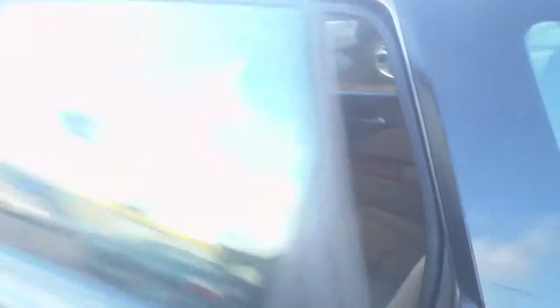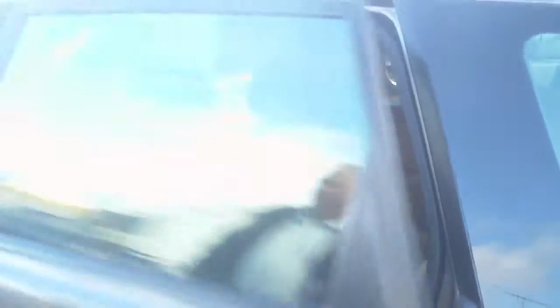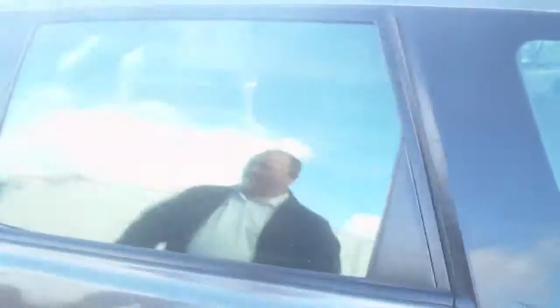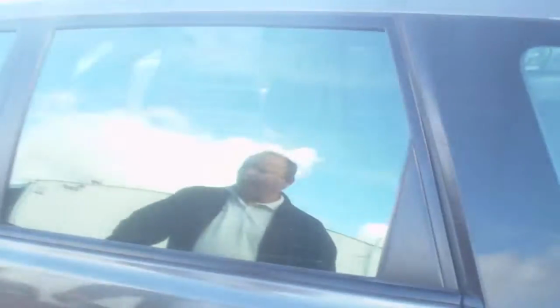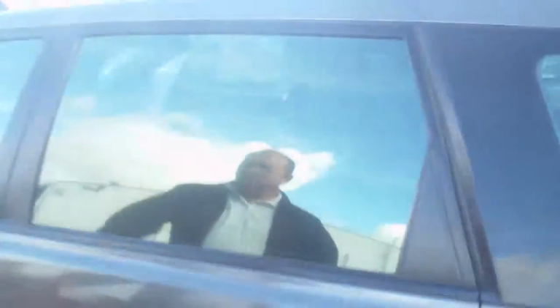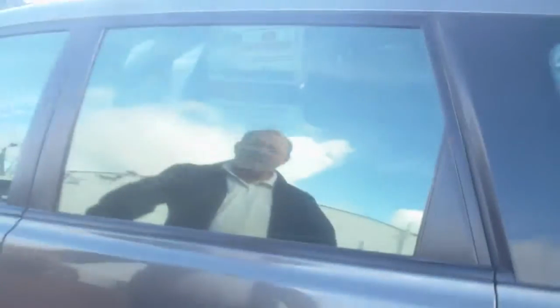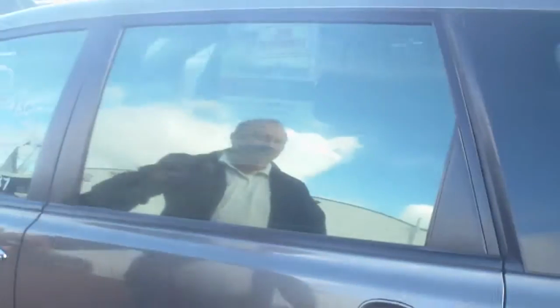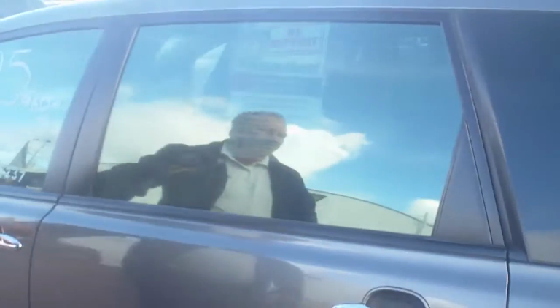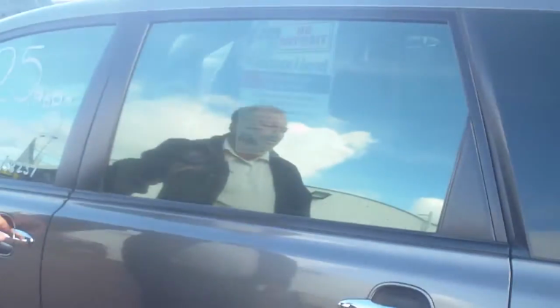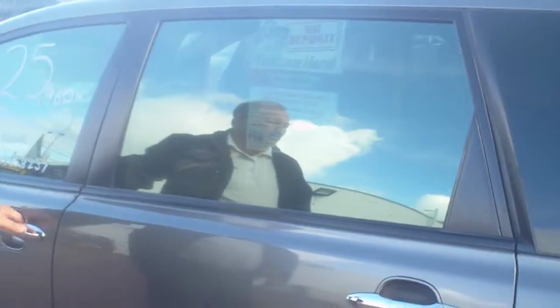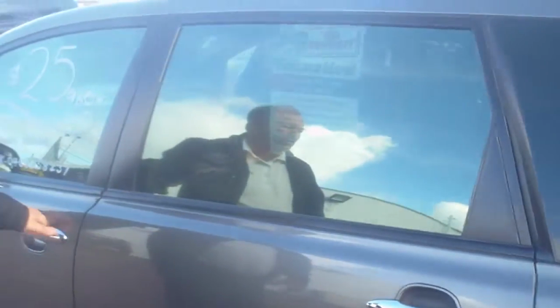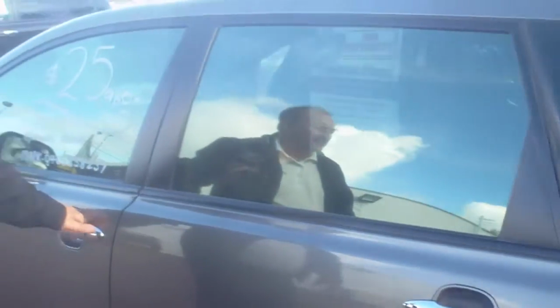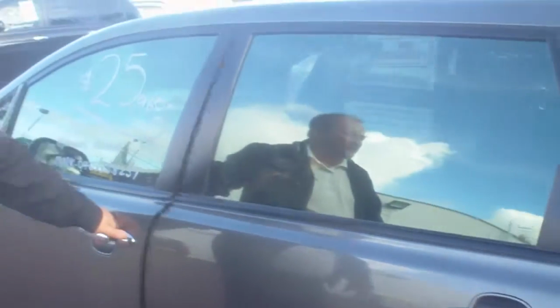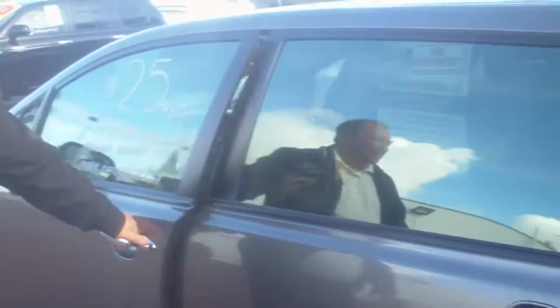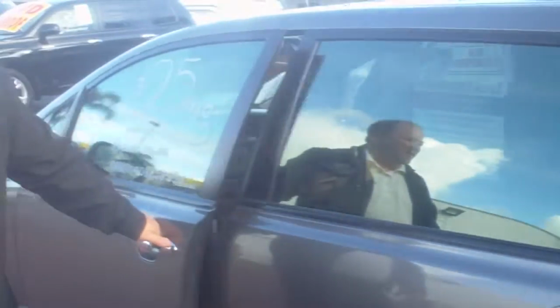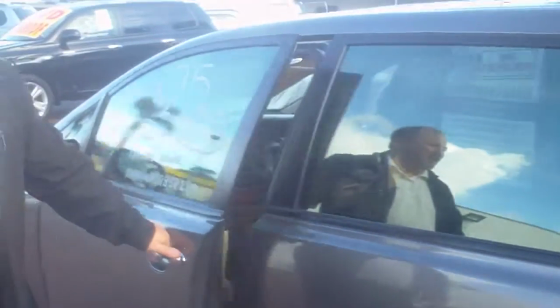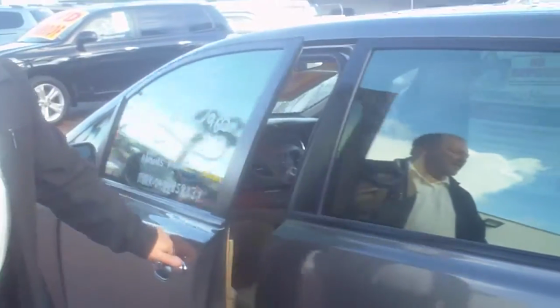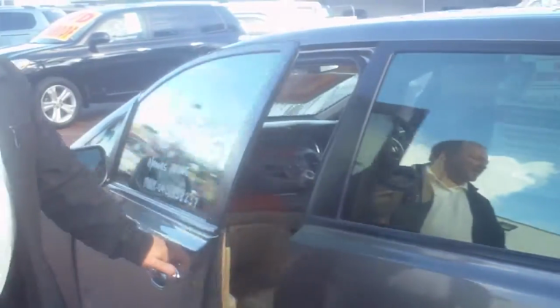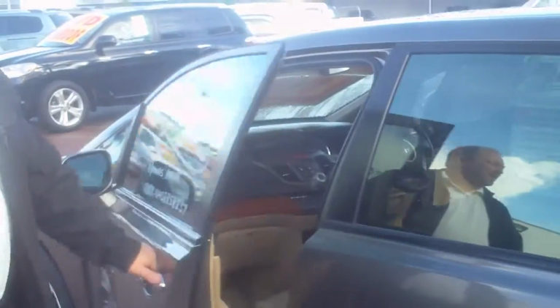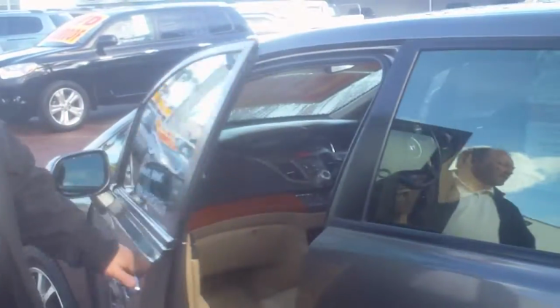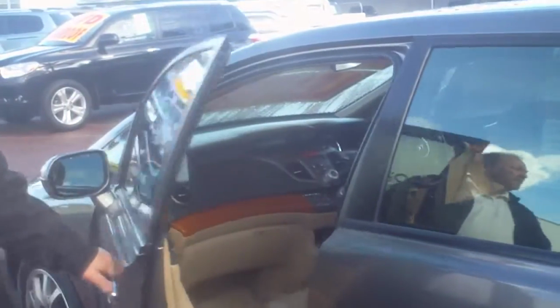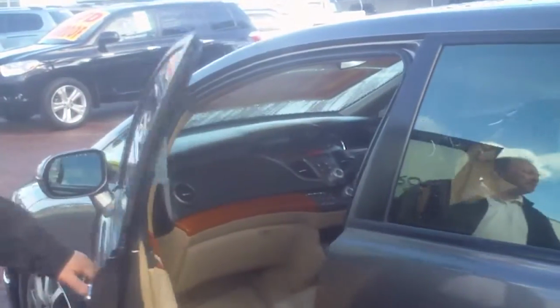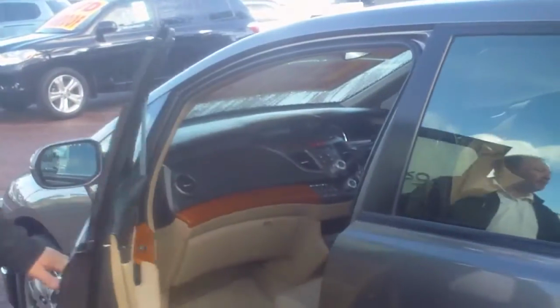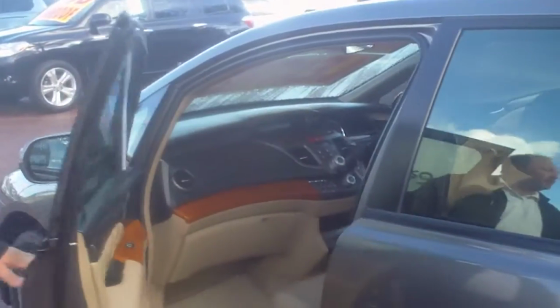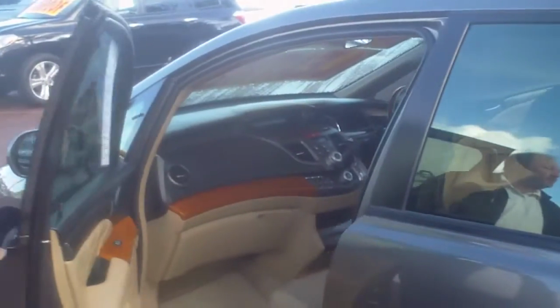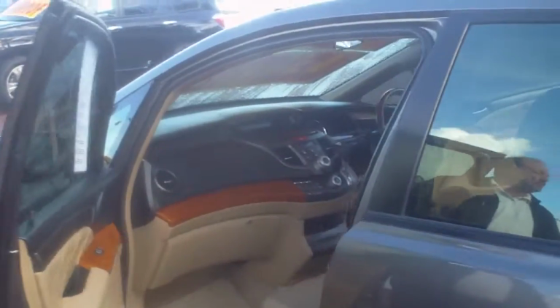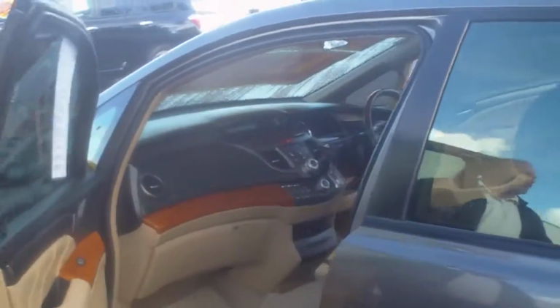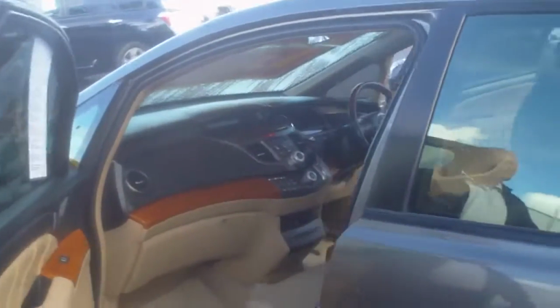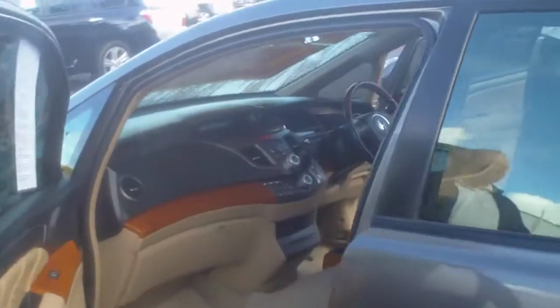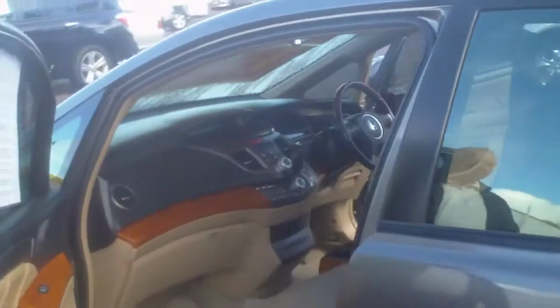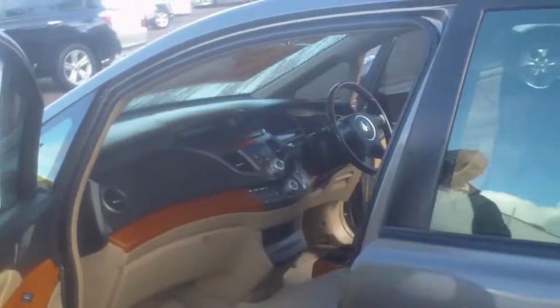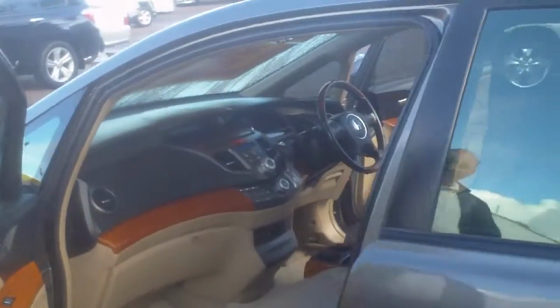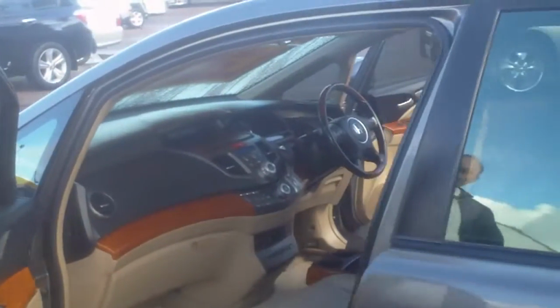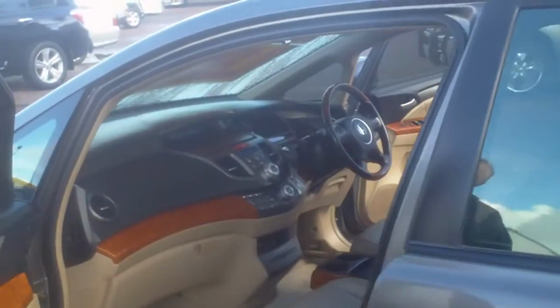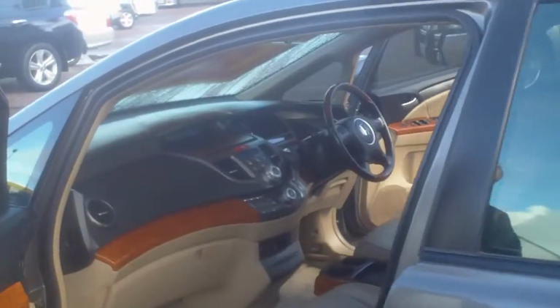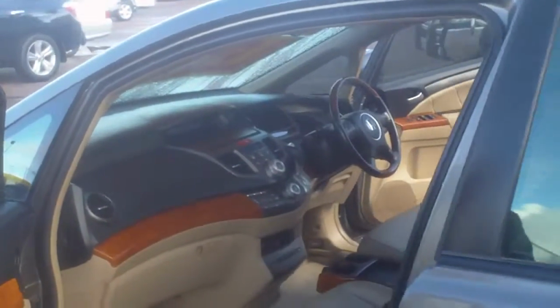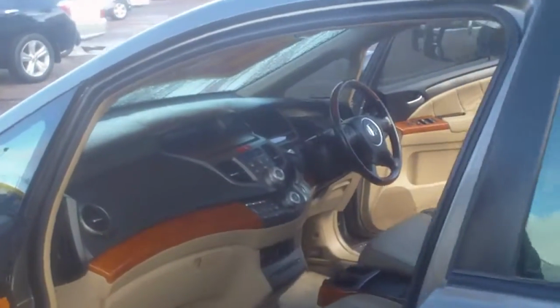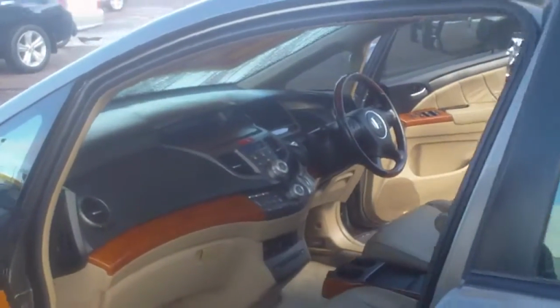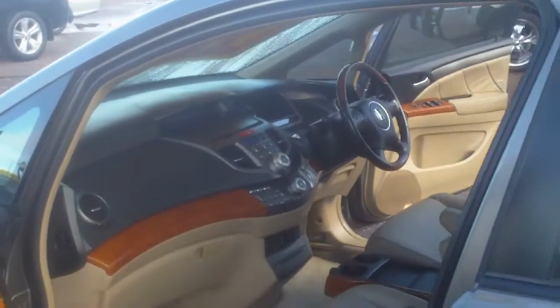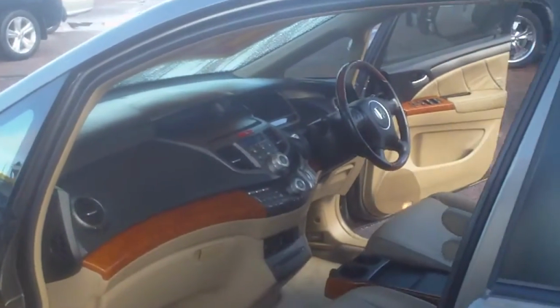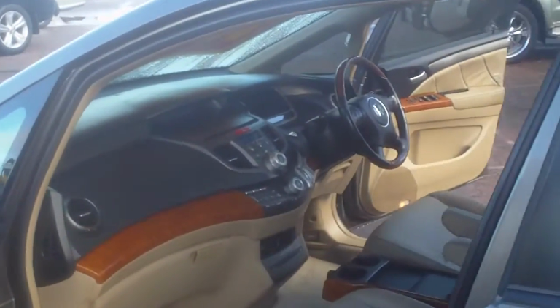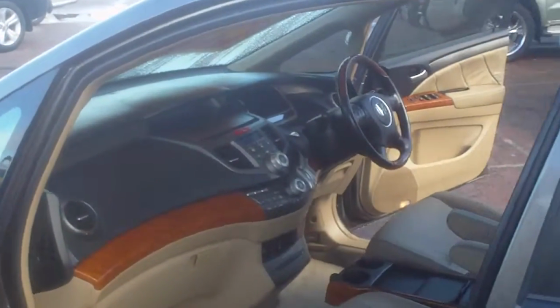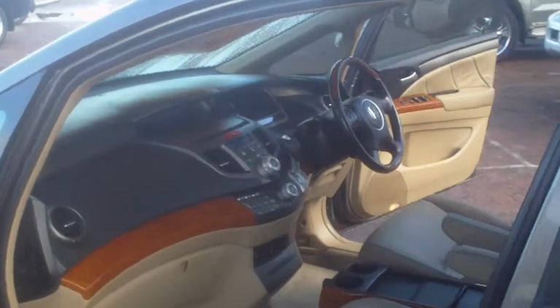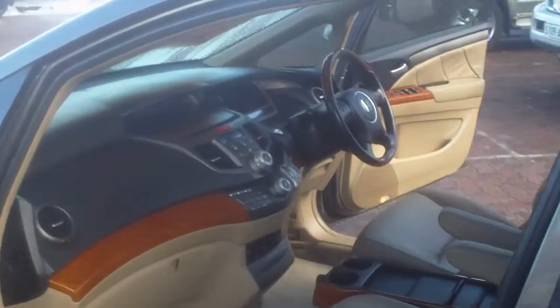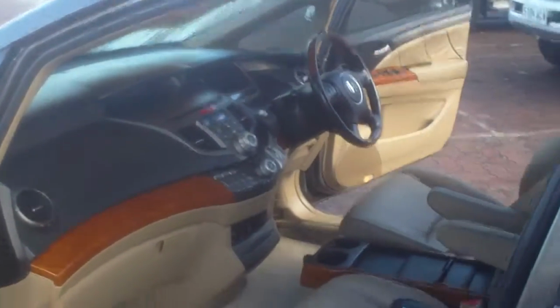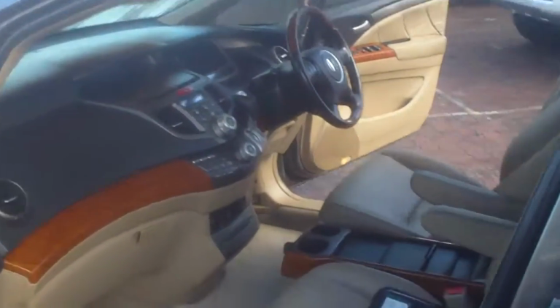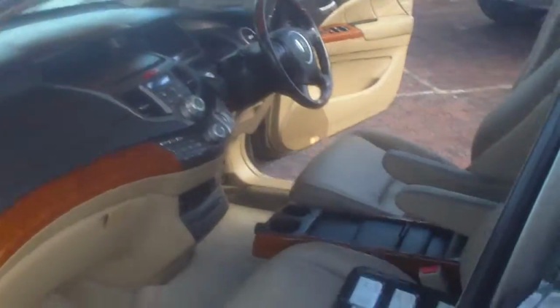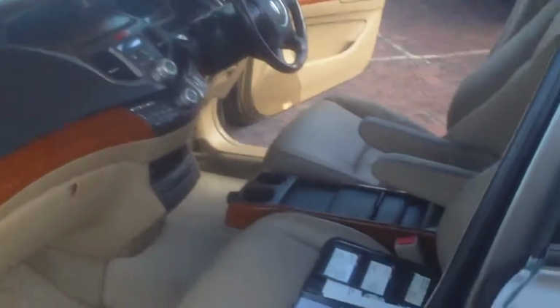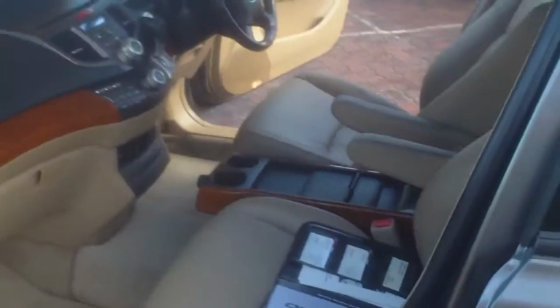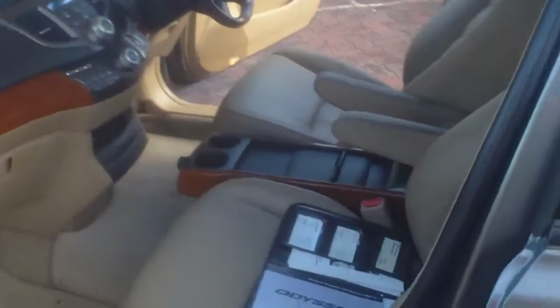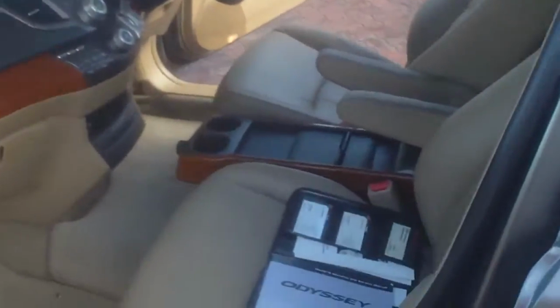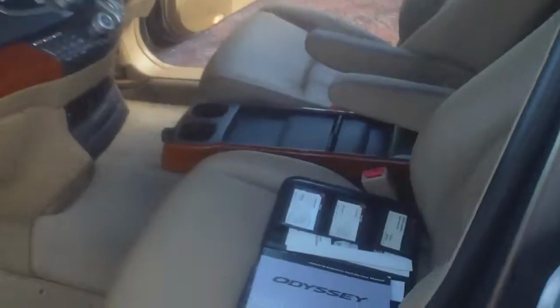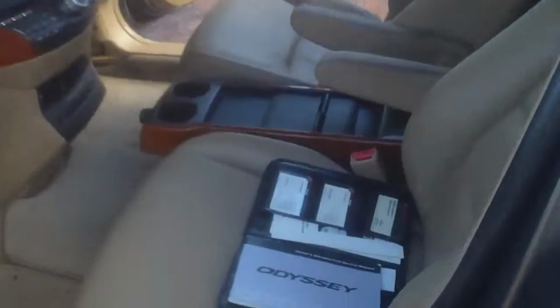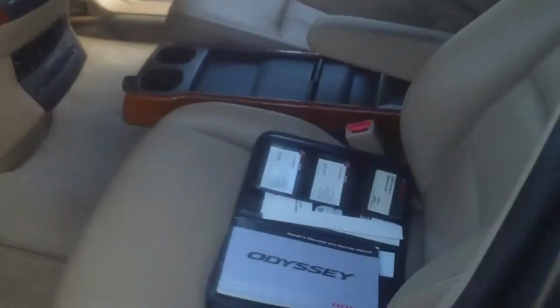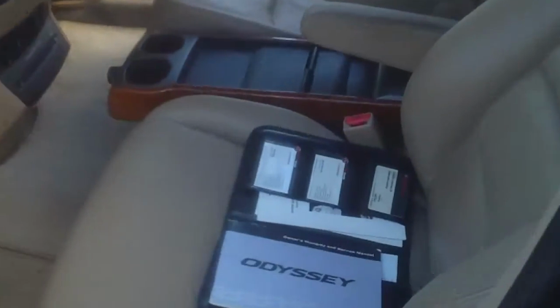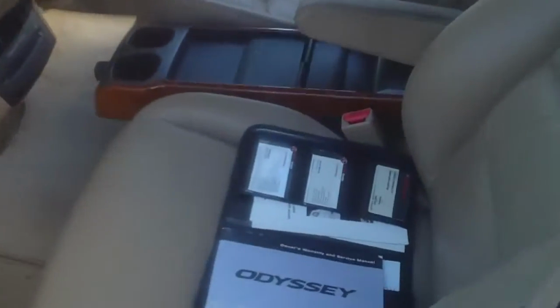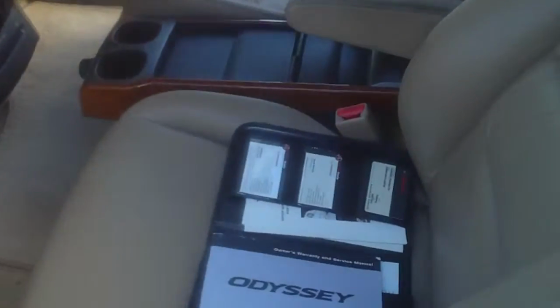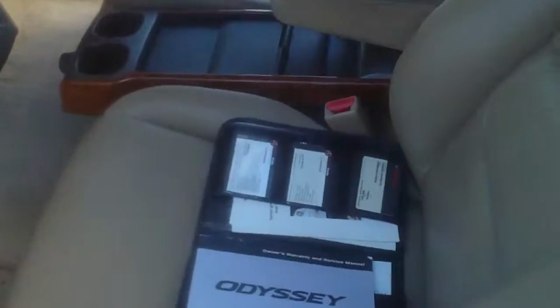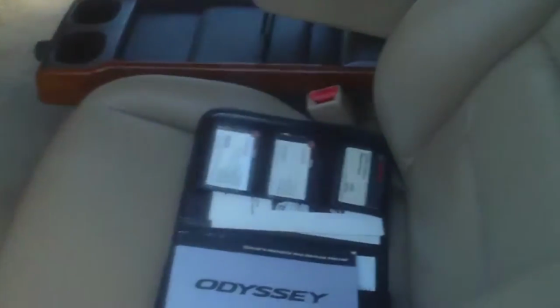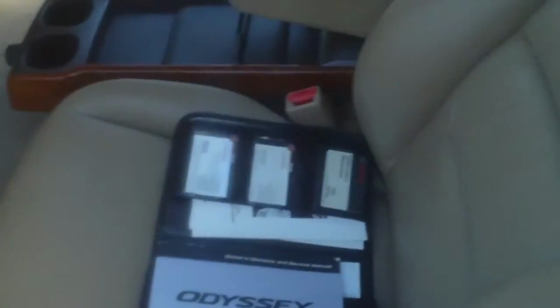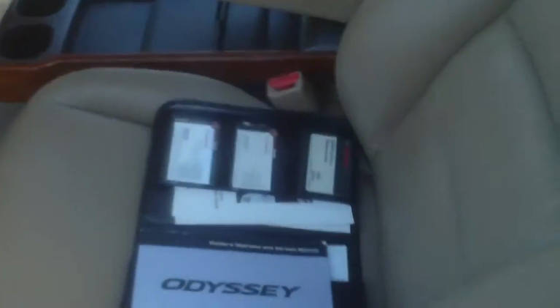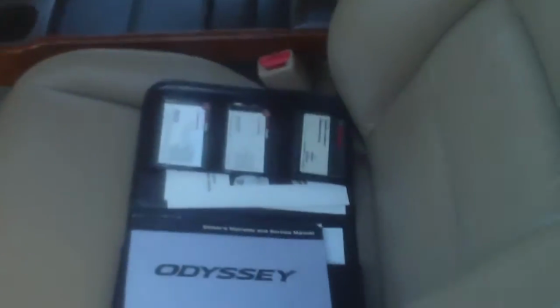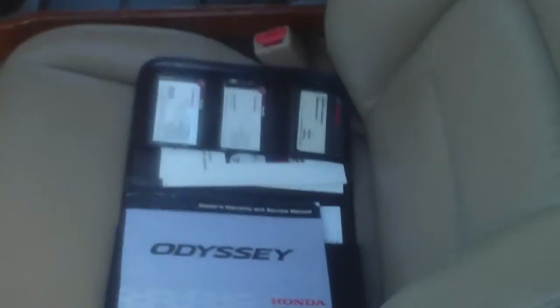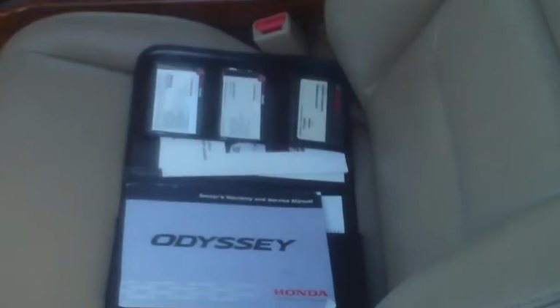The car also is a one owner with full service history, and there are all the original books that come with the vehicle.